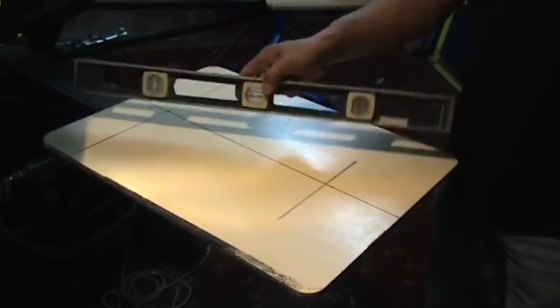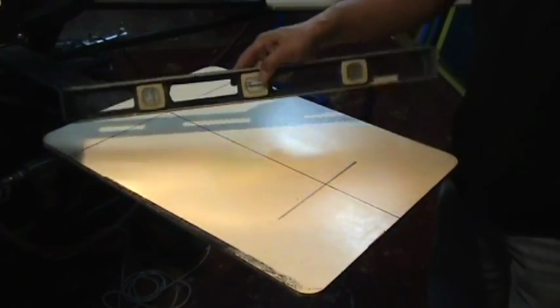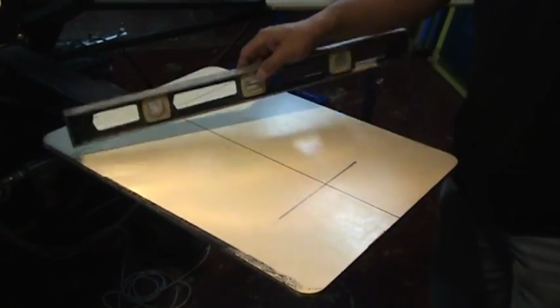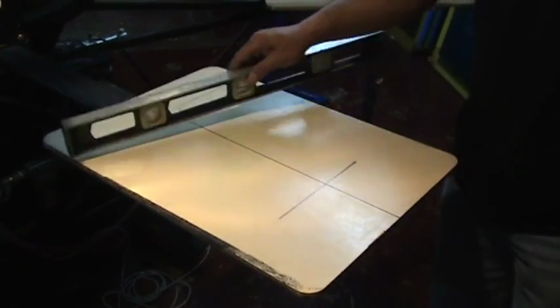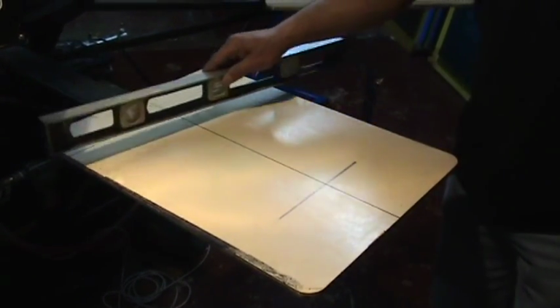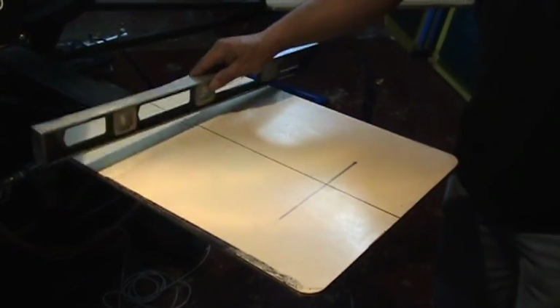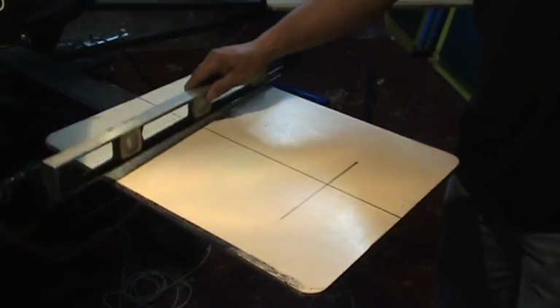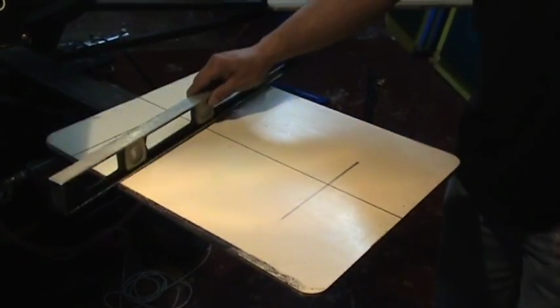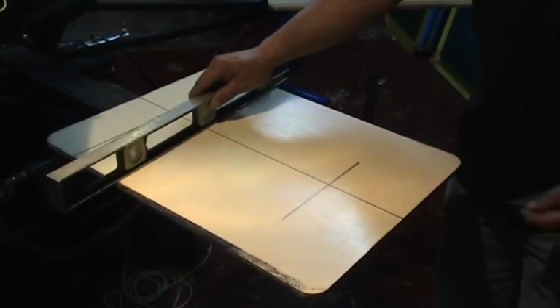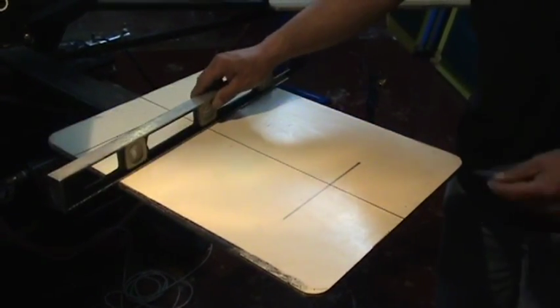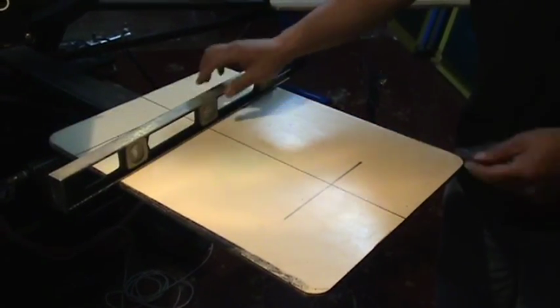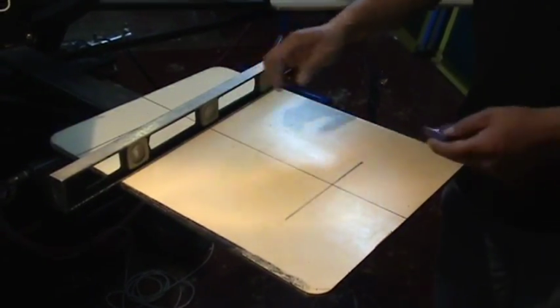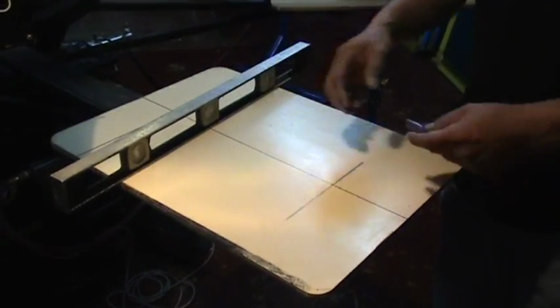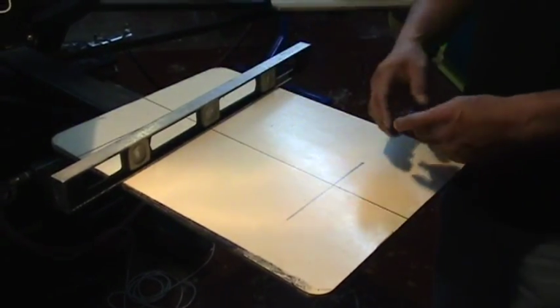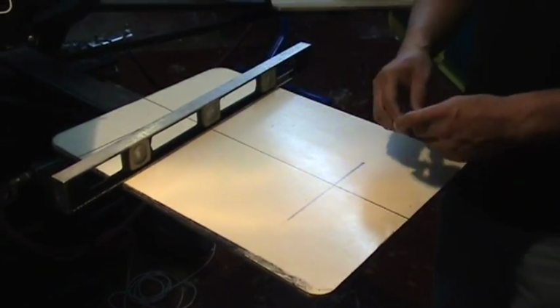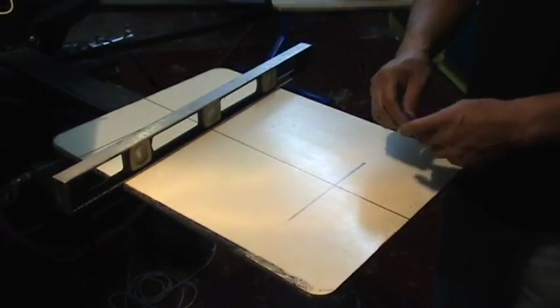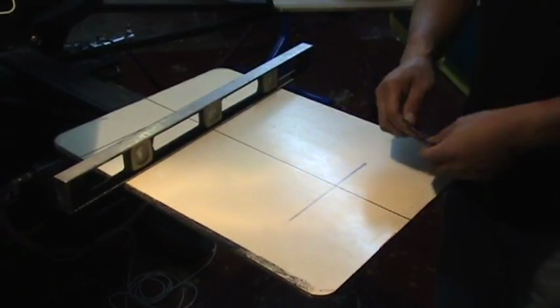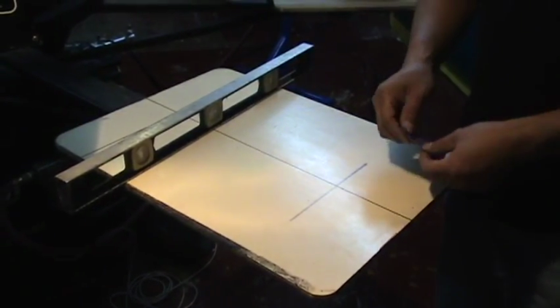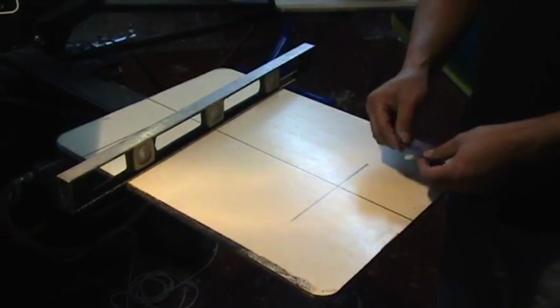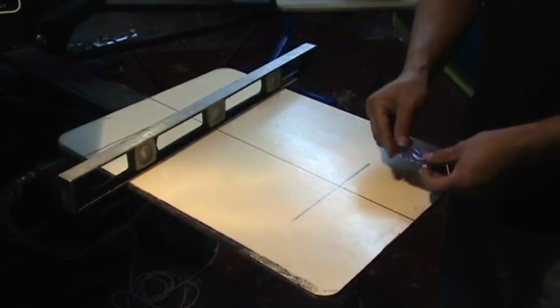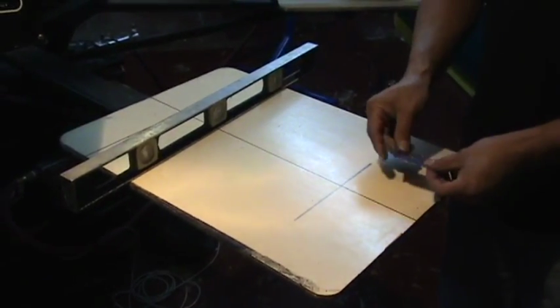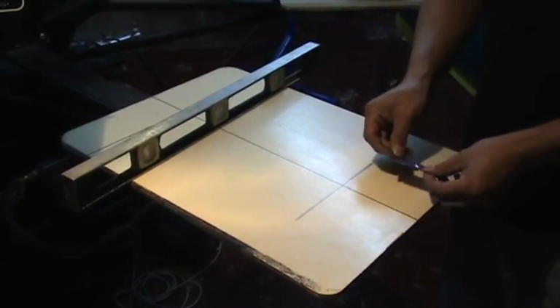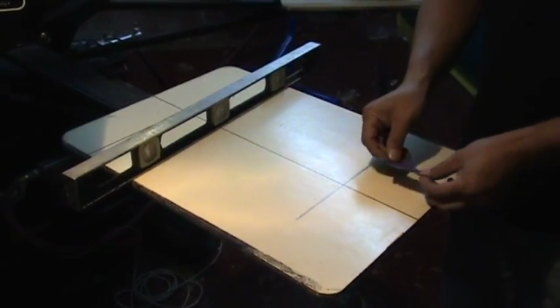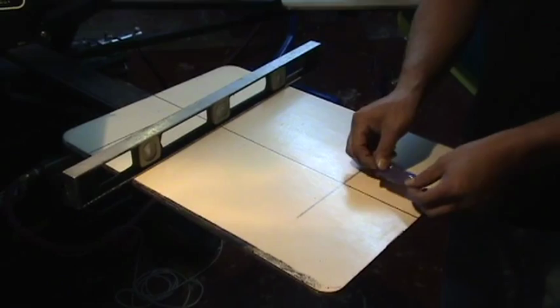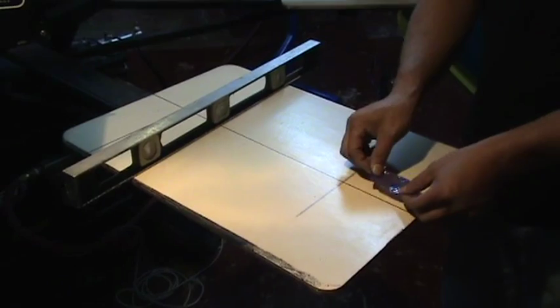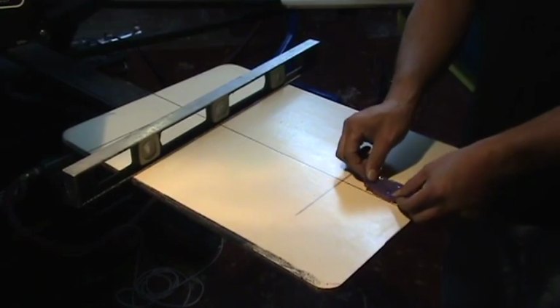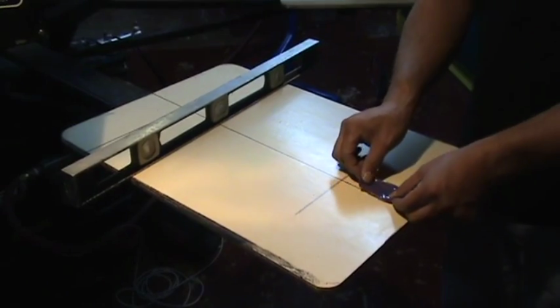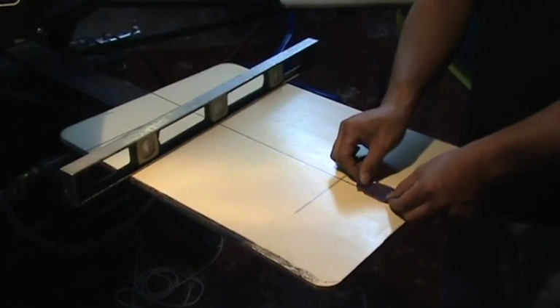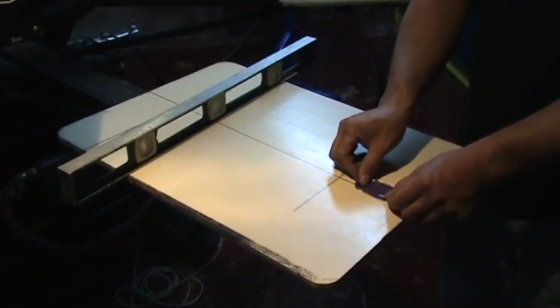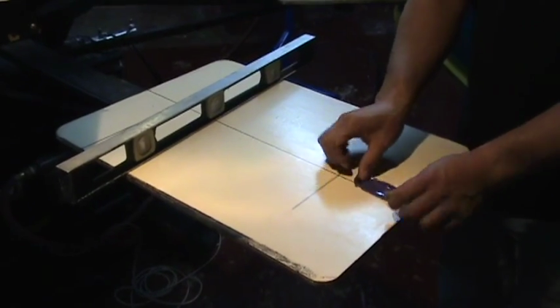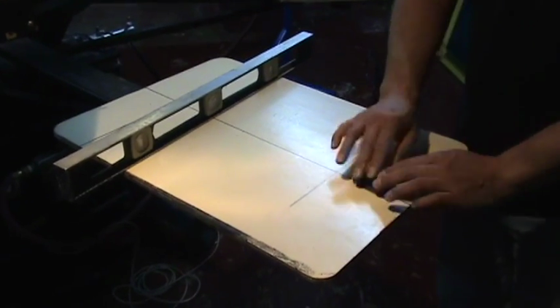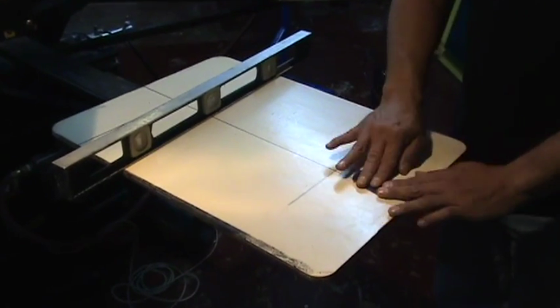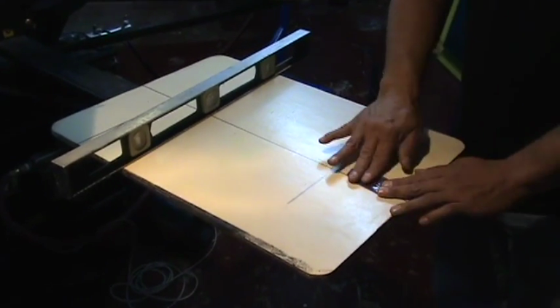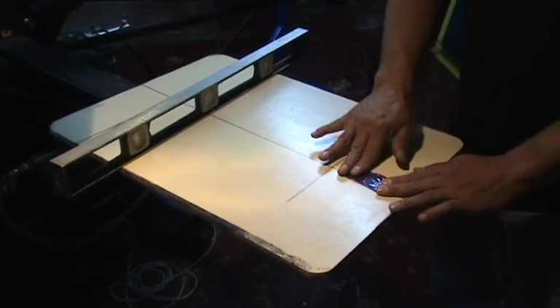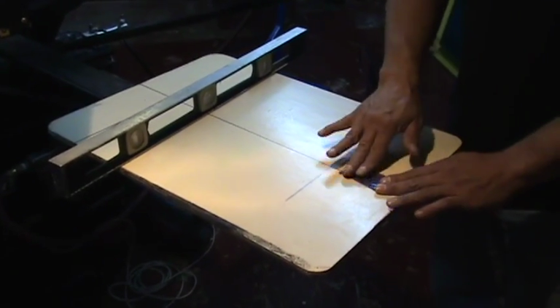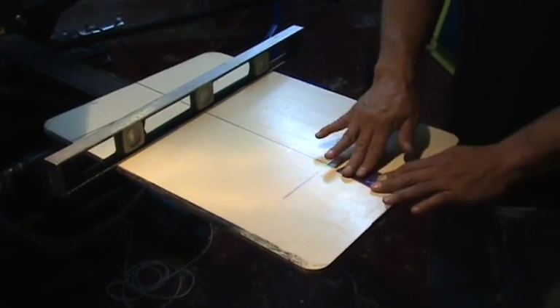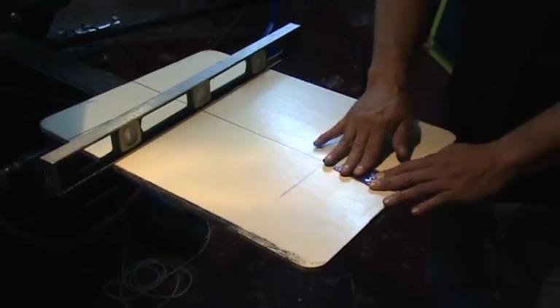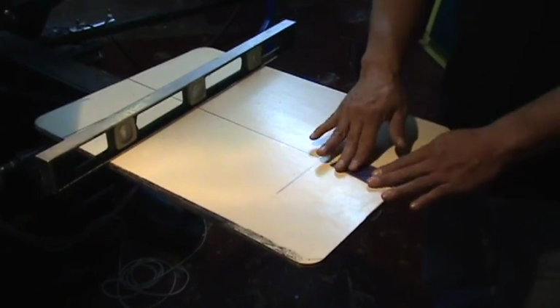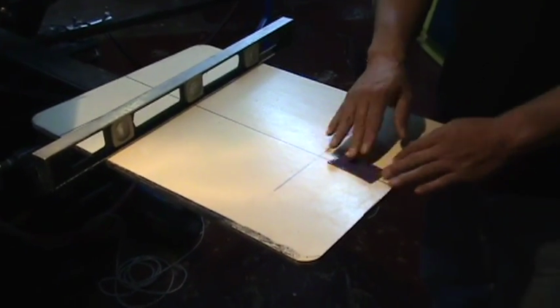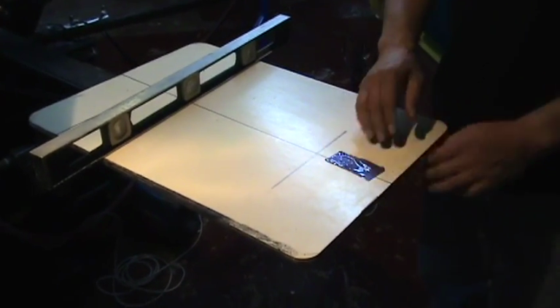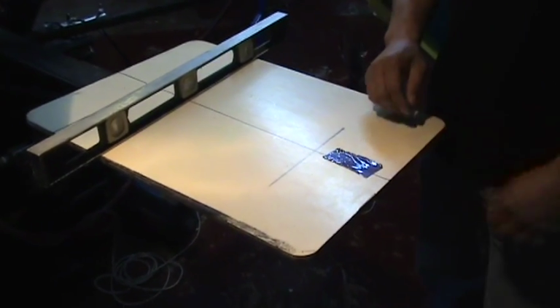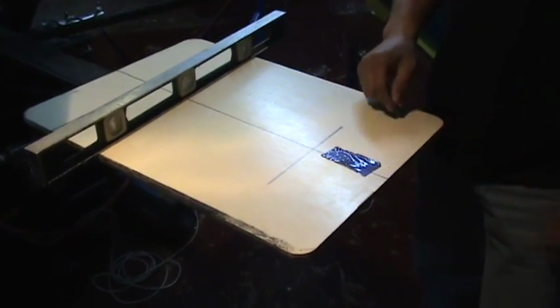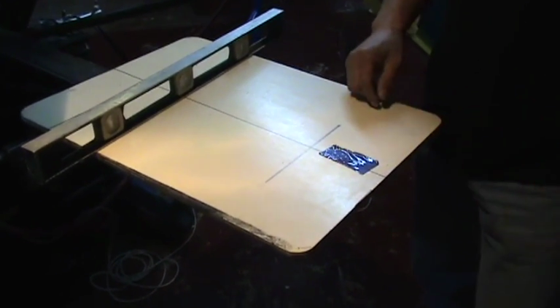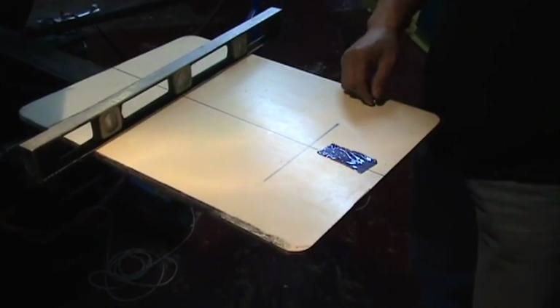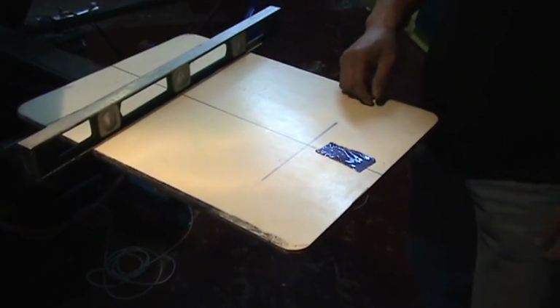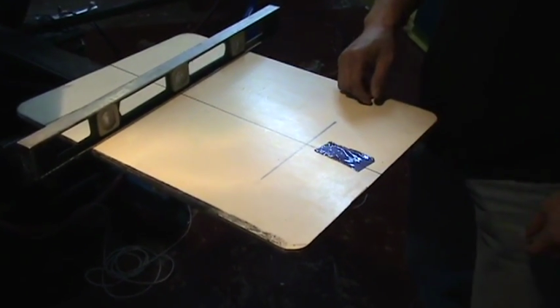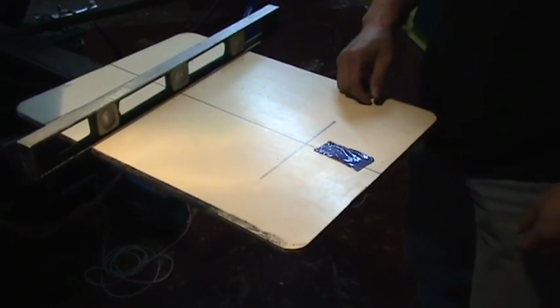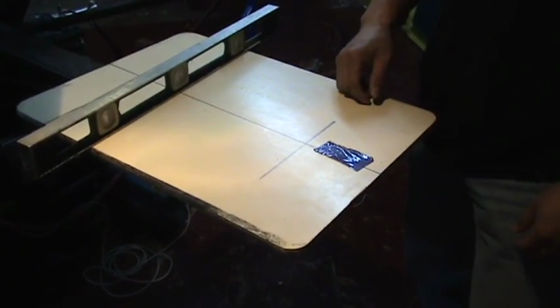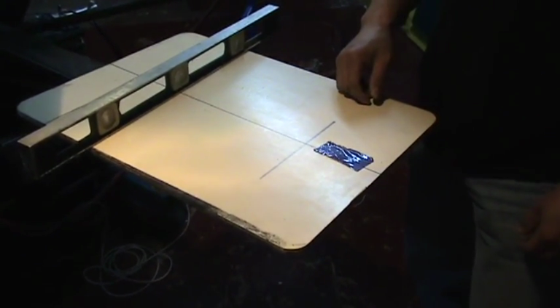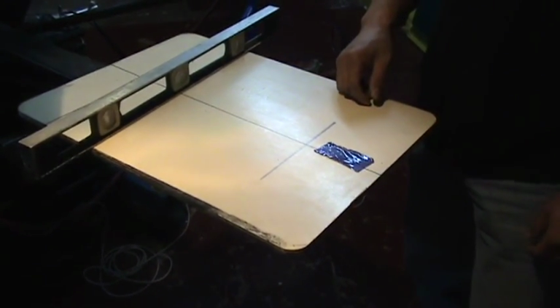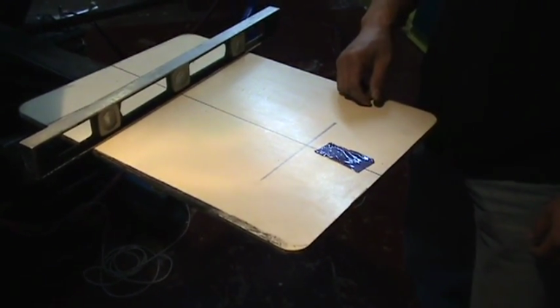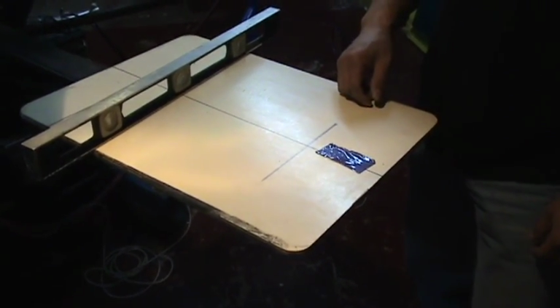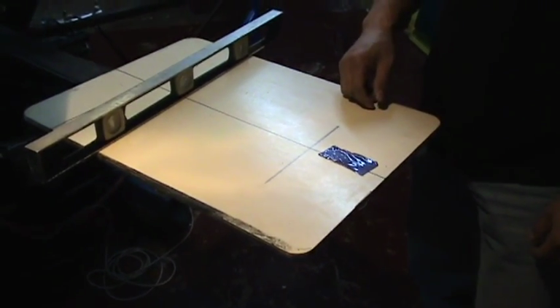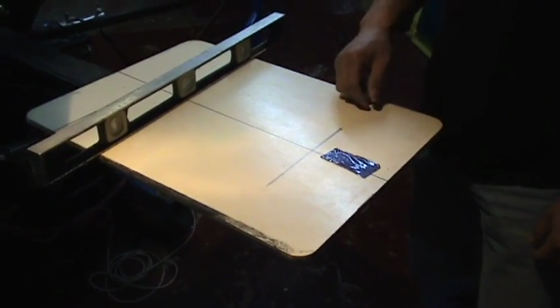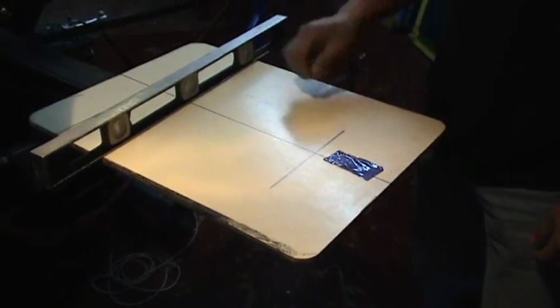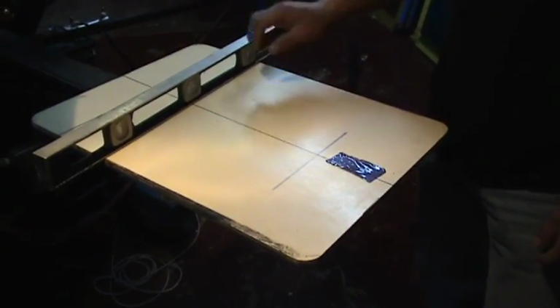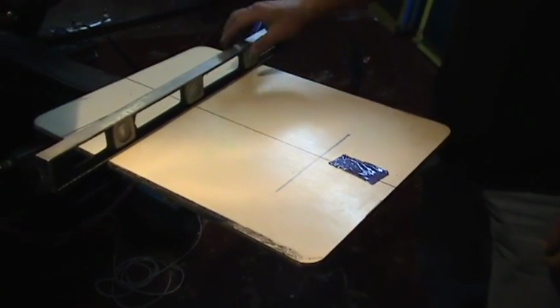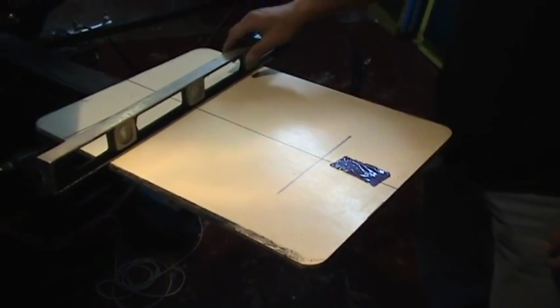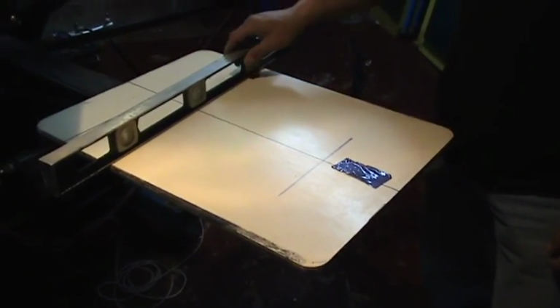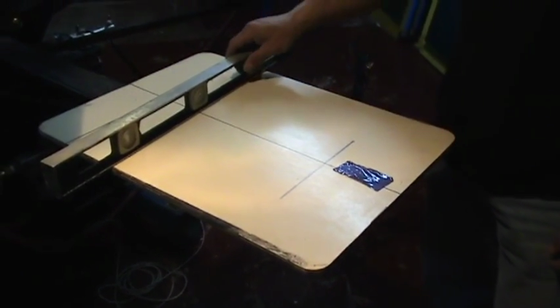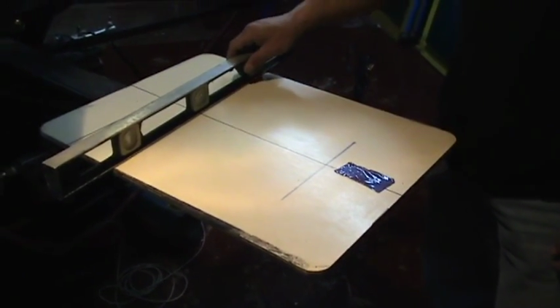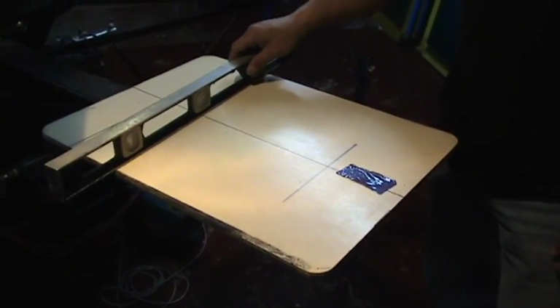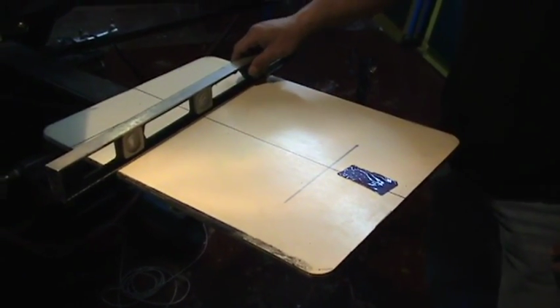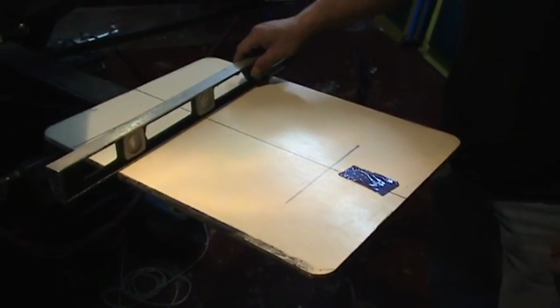Once you've designated a master palette, mark it with a piece of tape so you'll know throughout the process which is your master palette at all times.